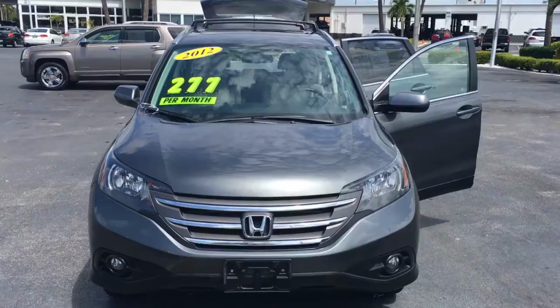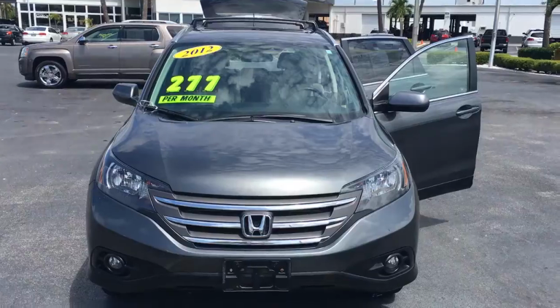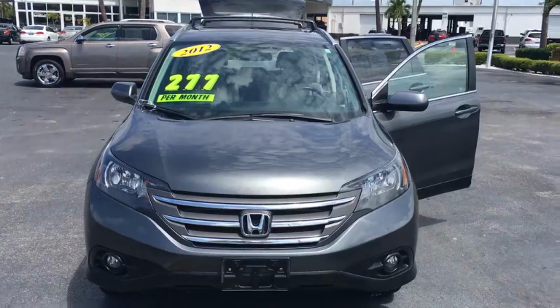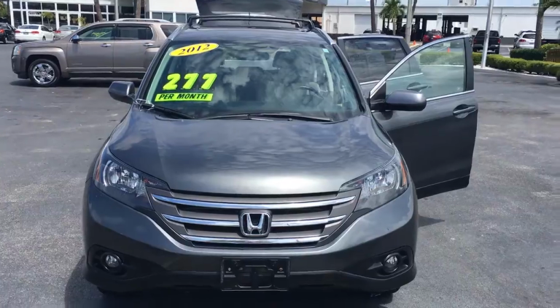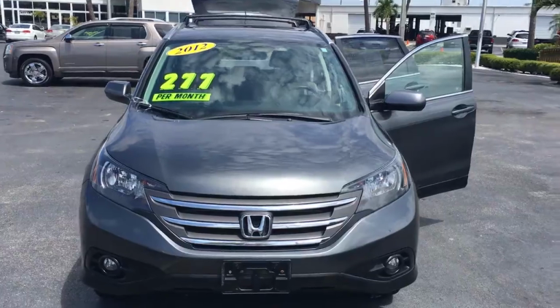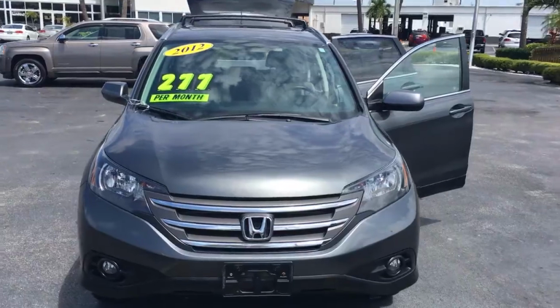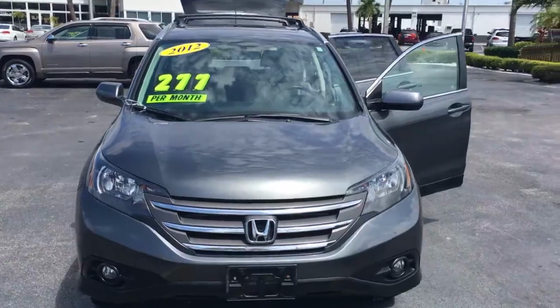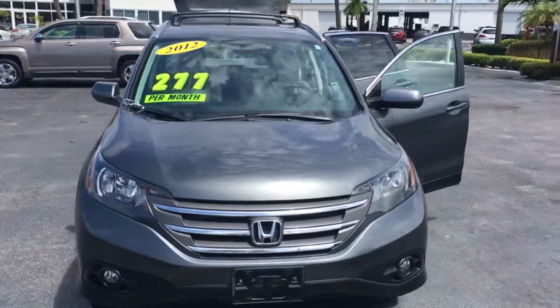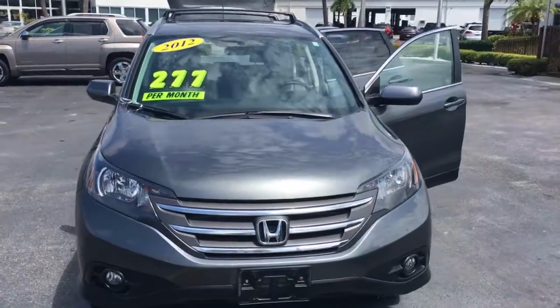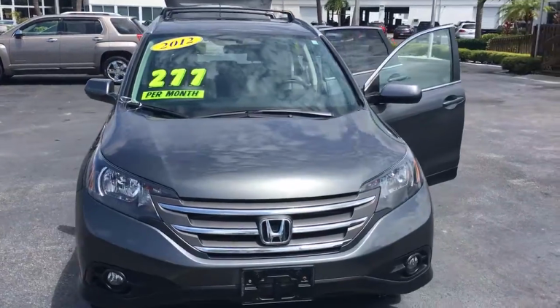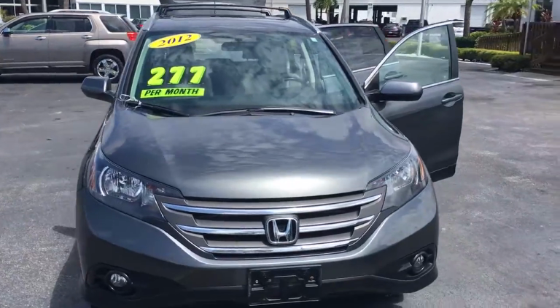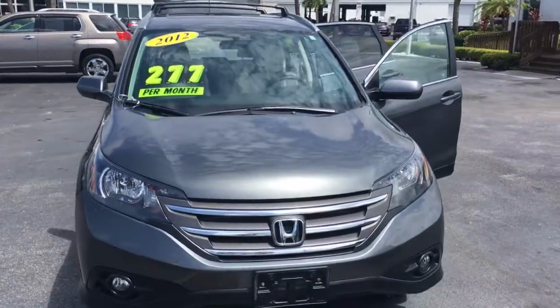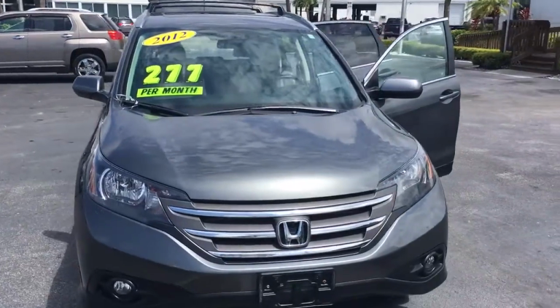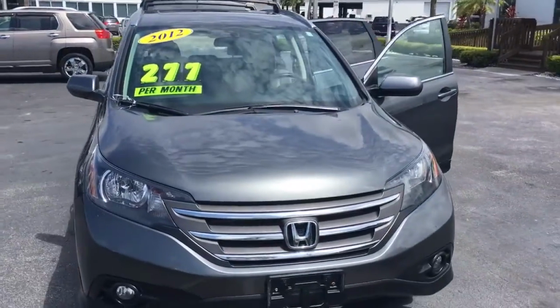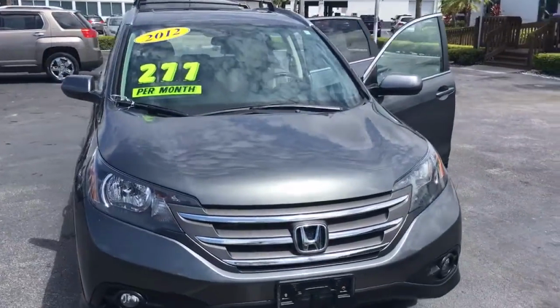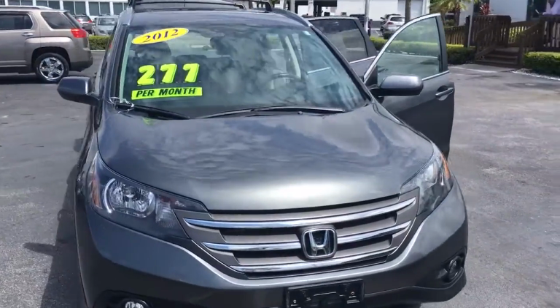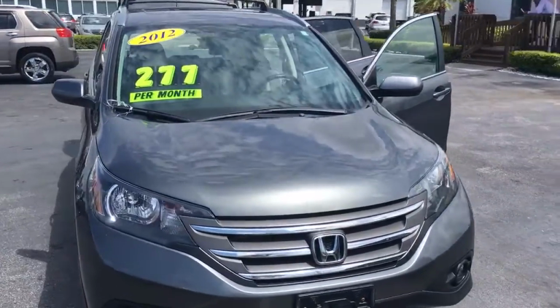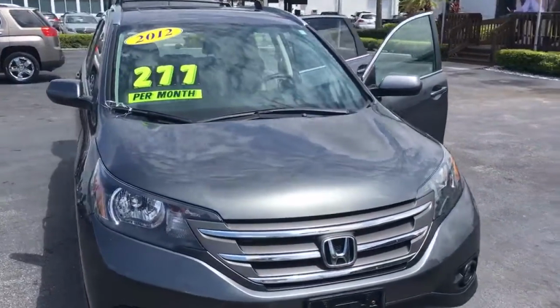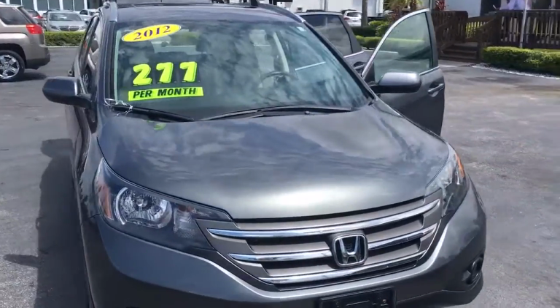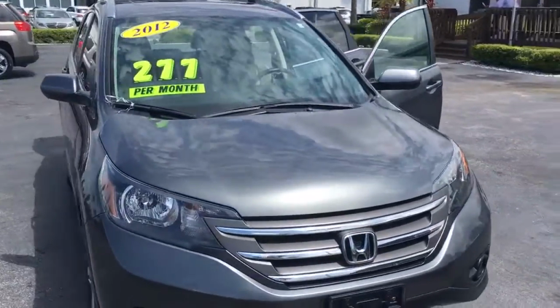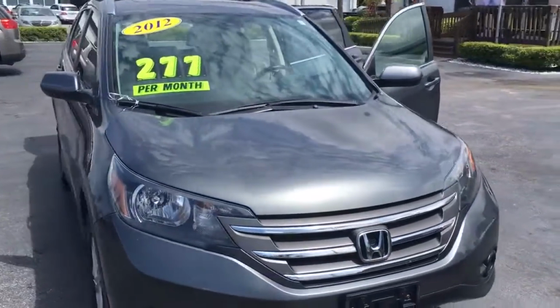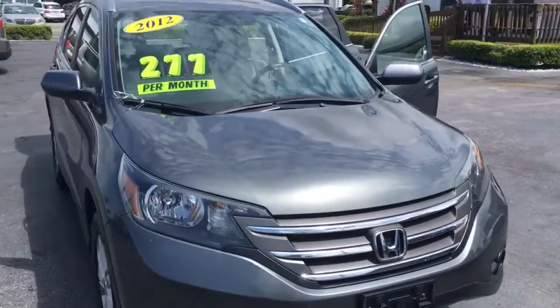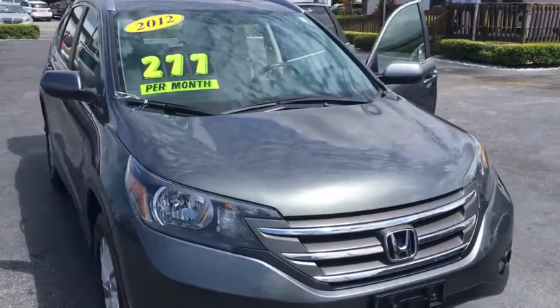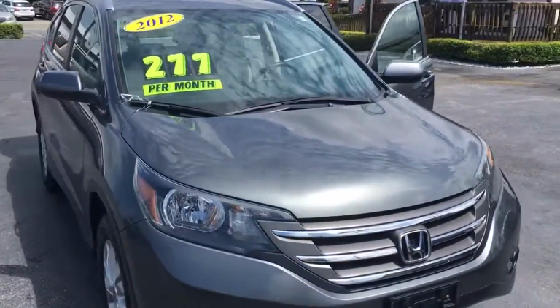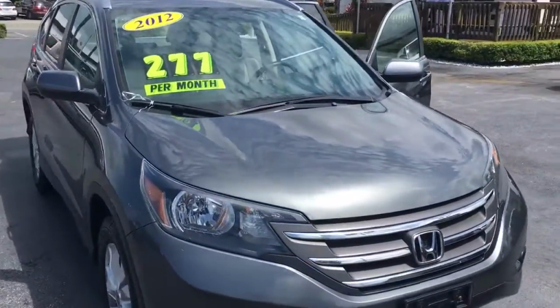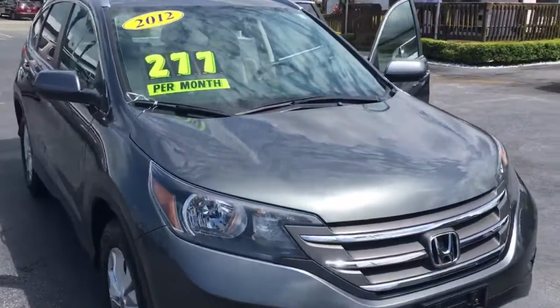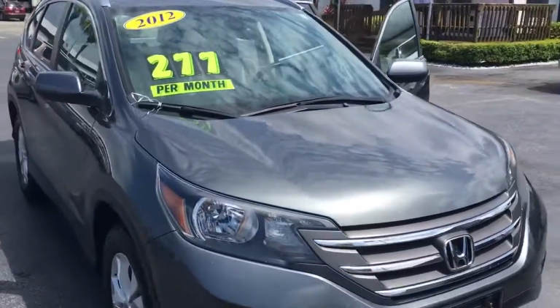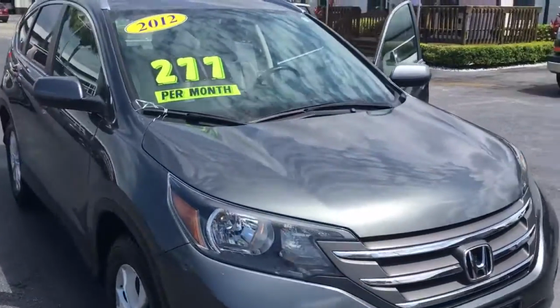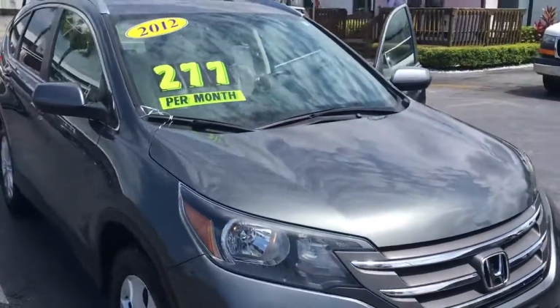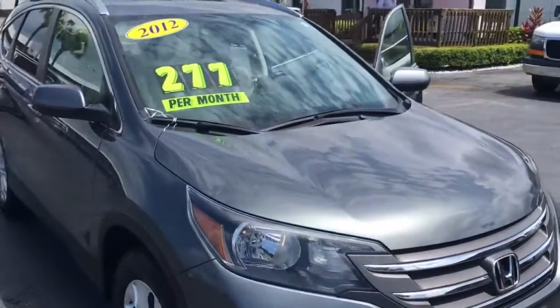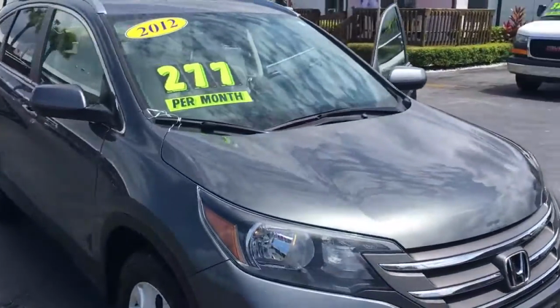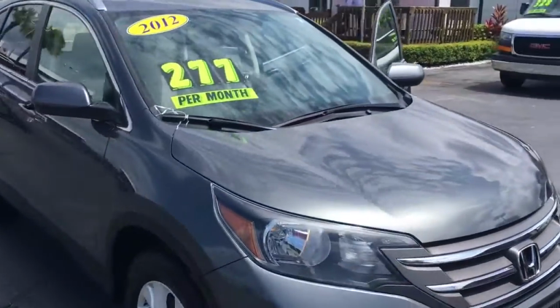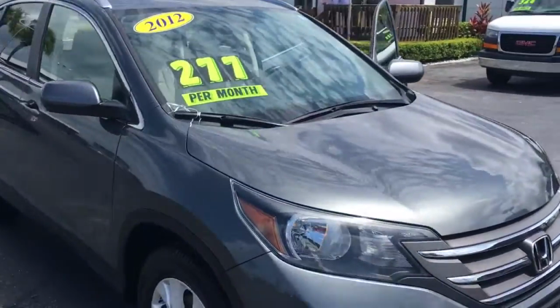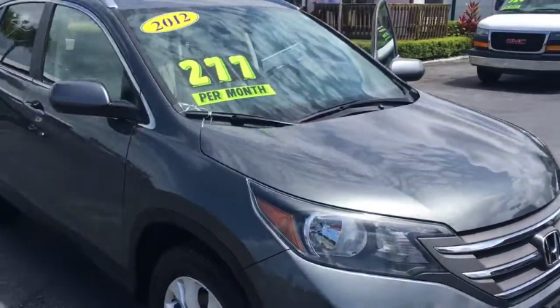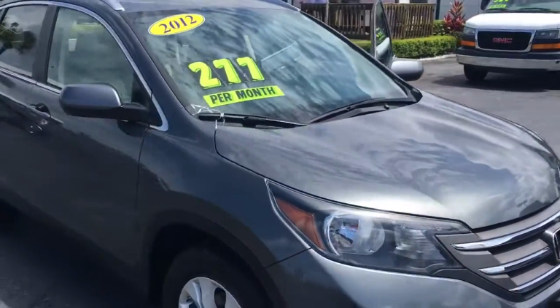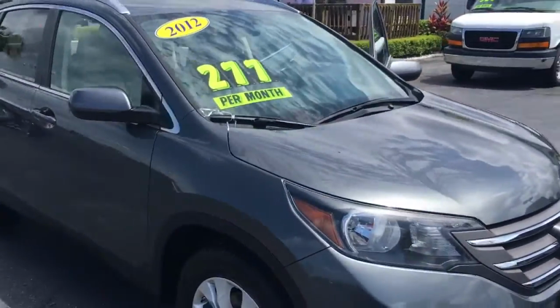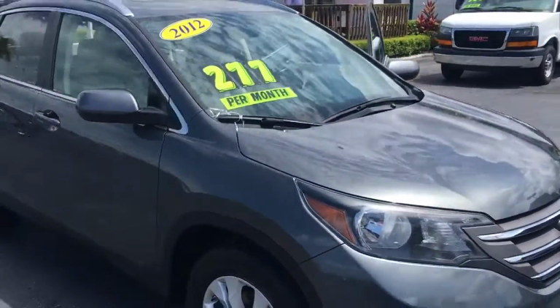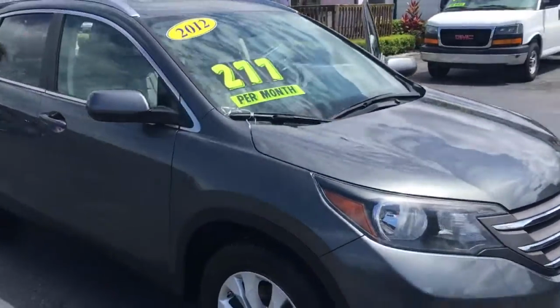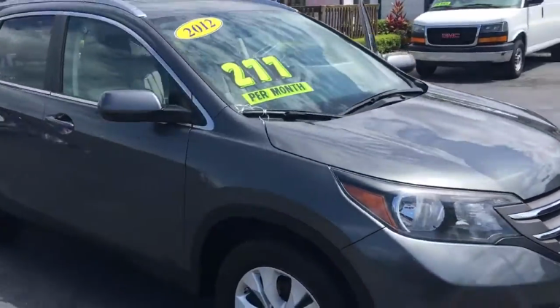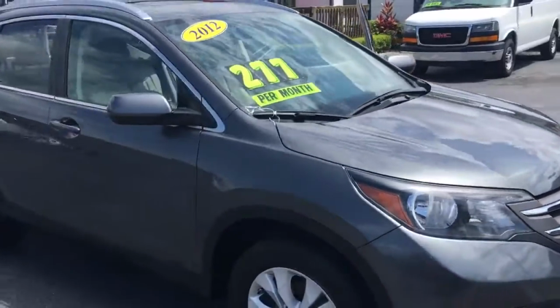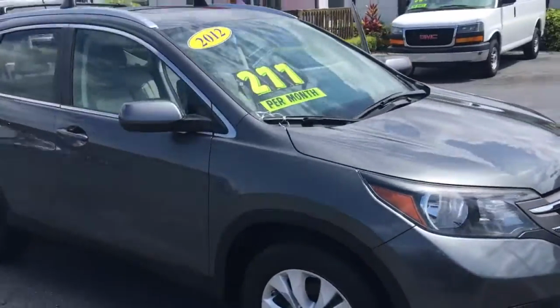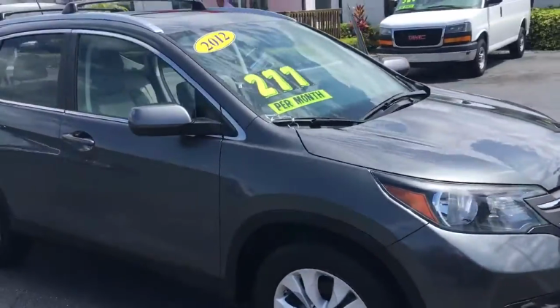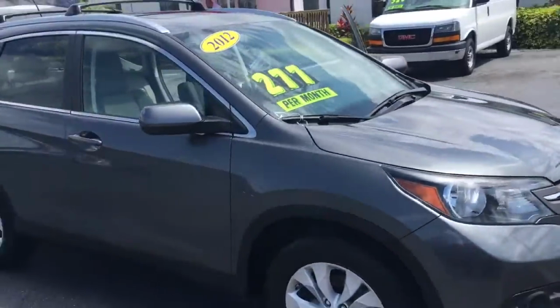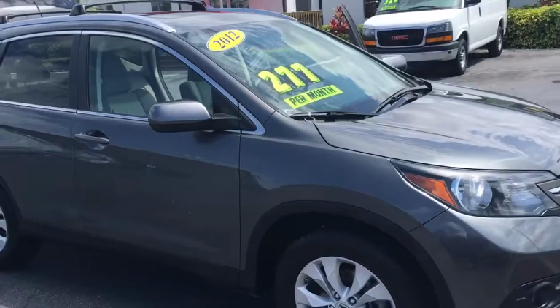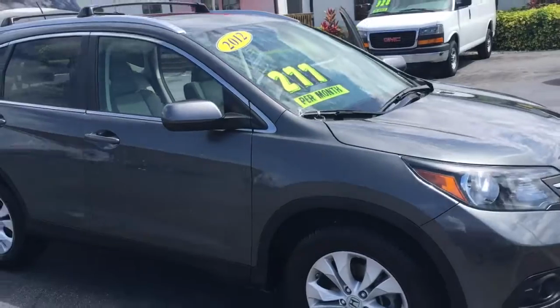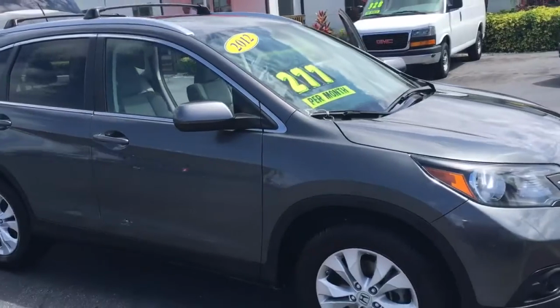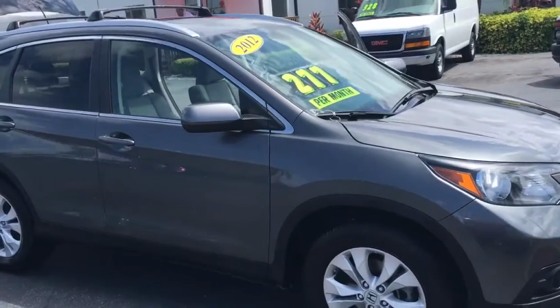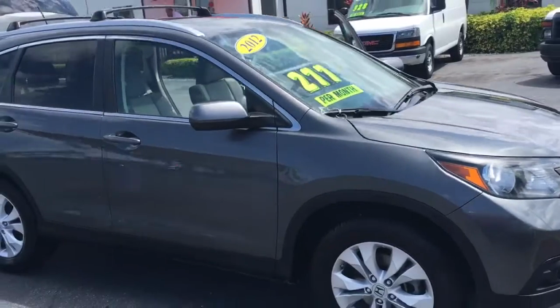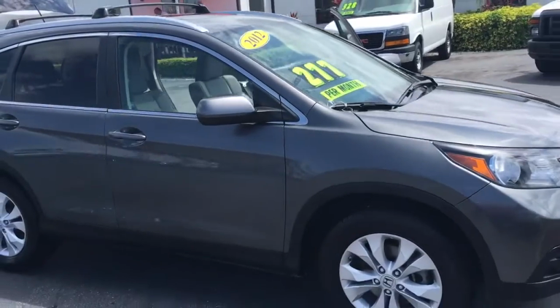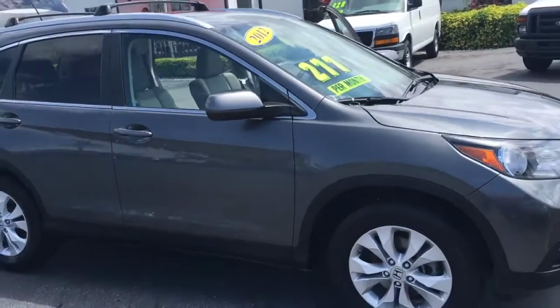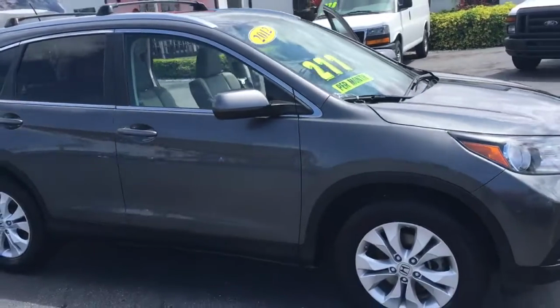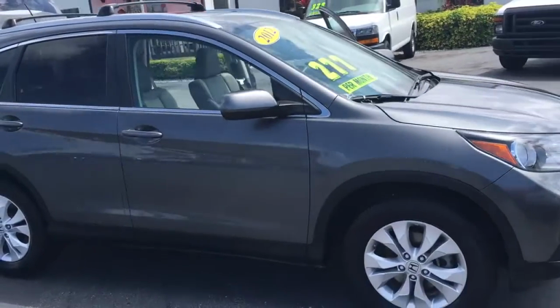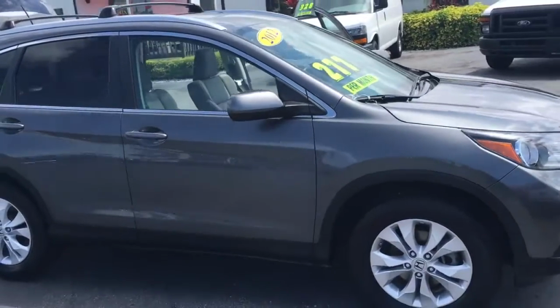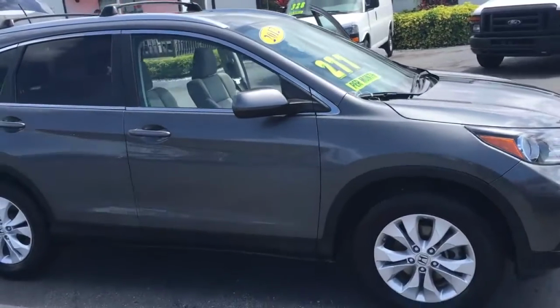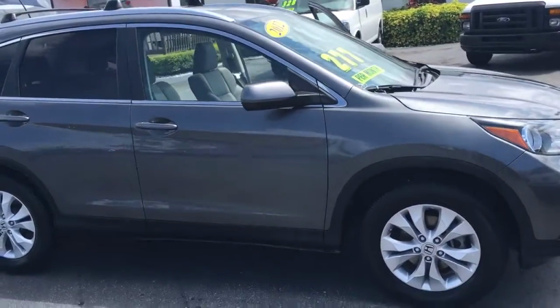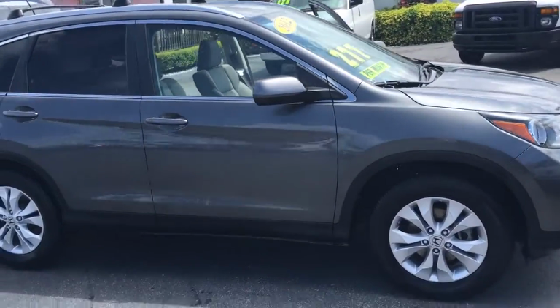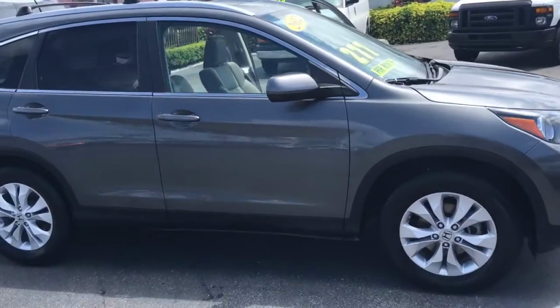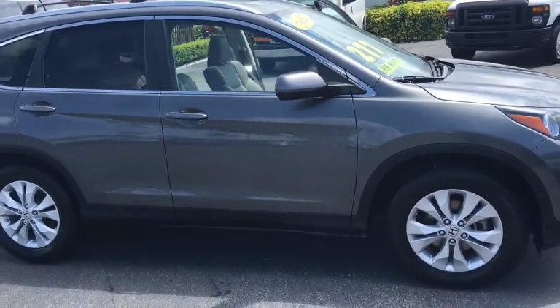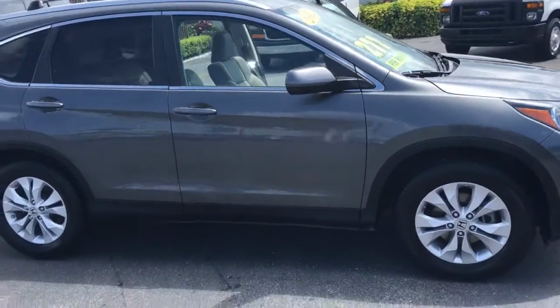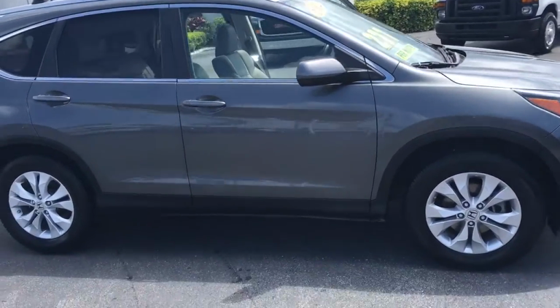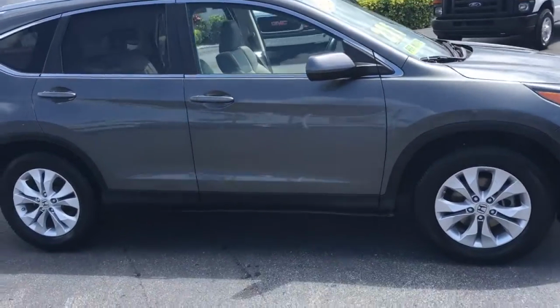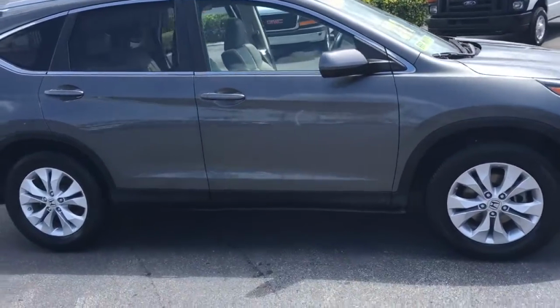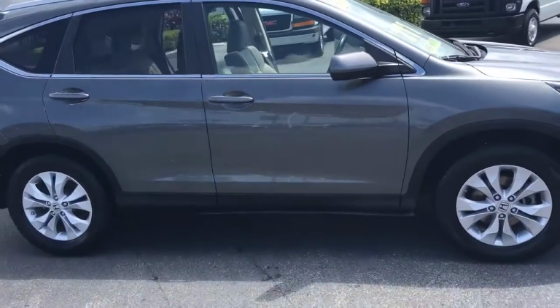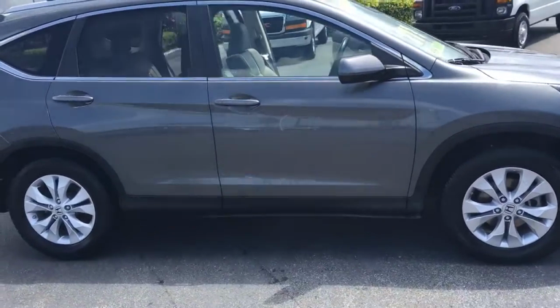Hello, my name is John Dee from Carls Buick GMC. I just want to shoot you a real quick video of a 2012 Honda CR-V we have in stock here.